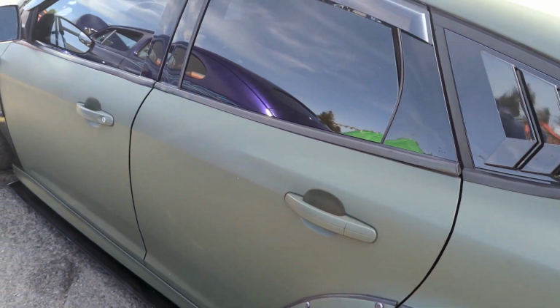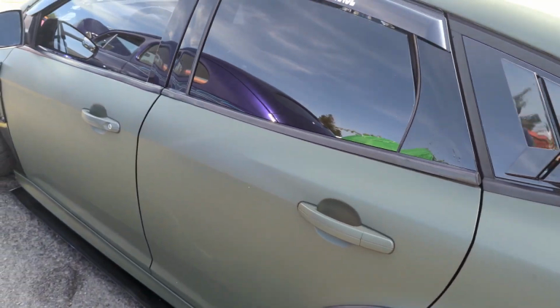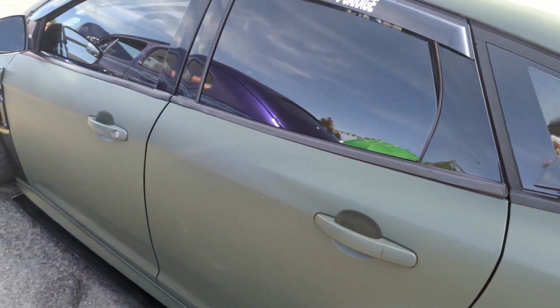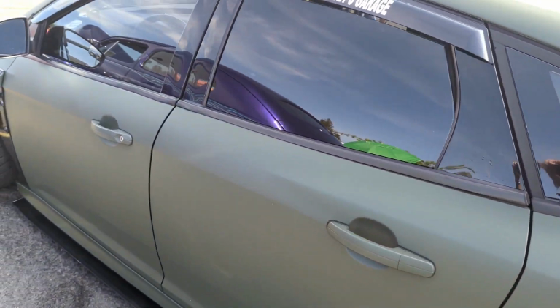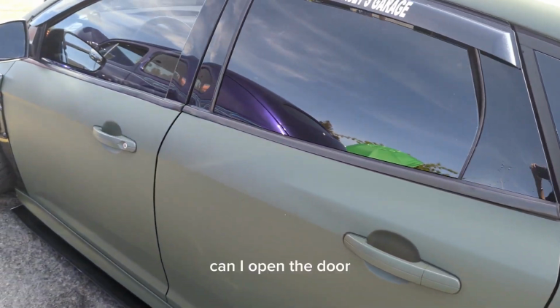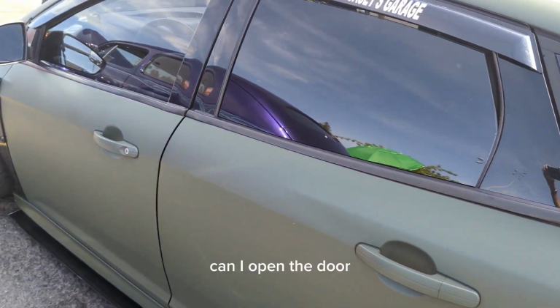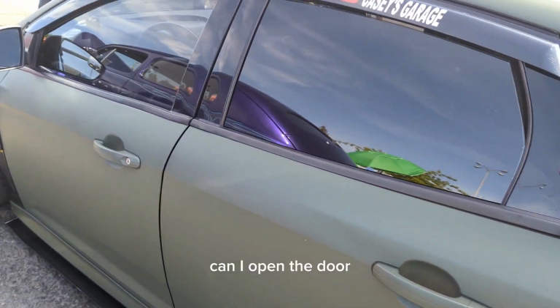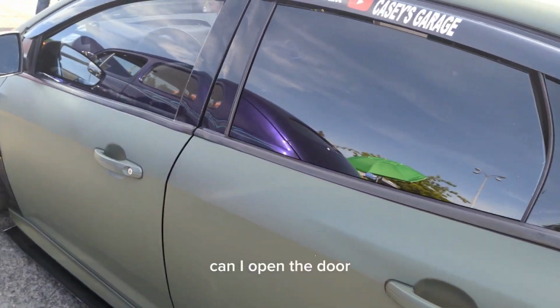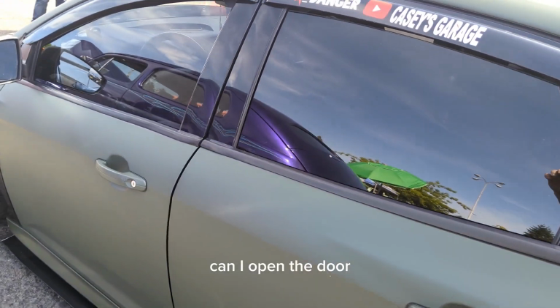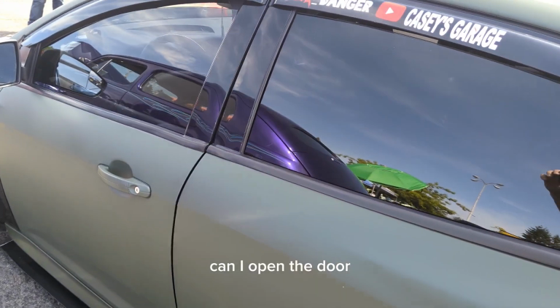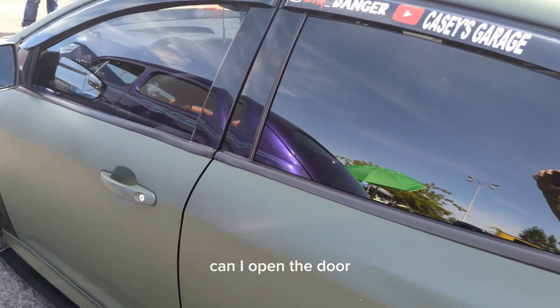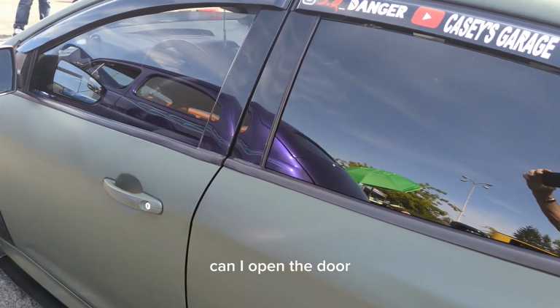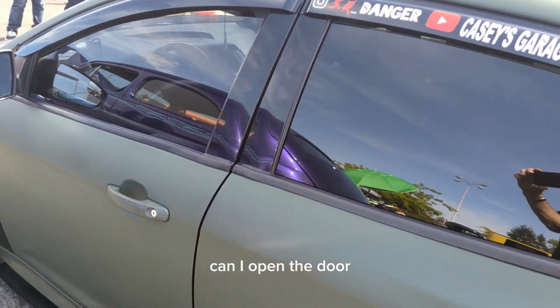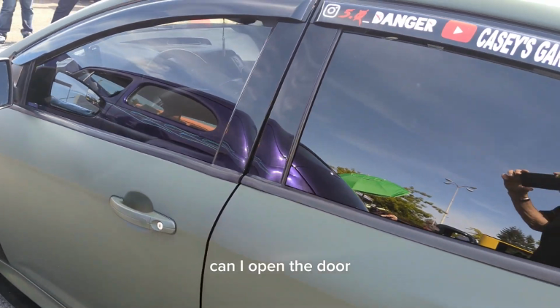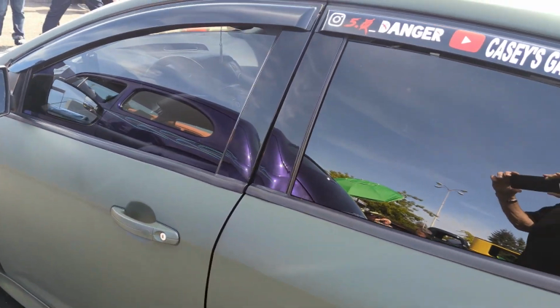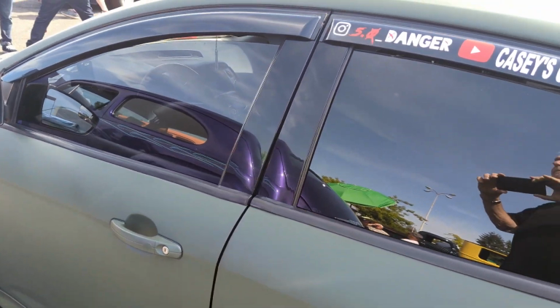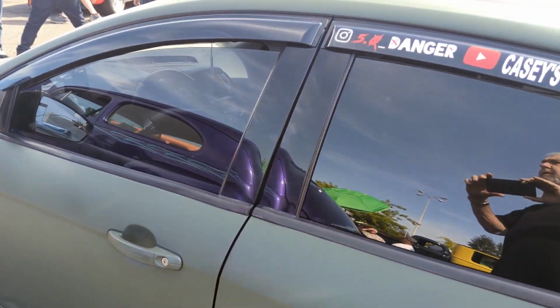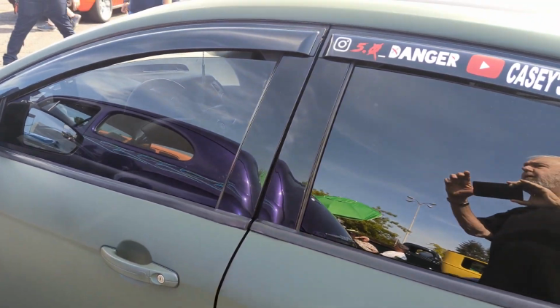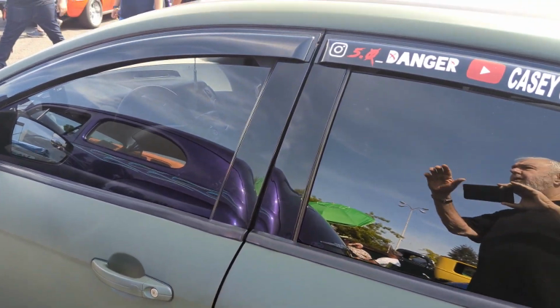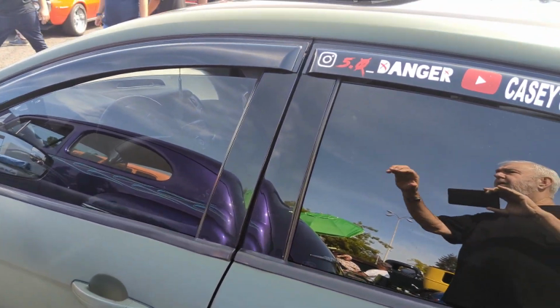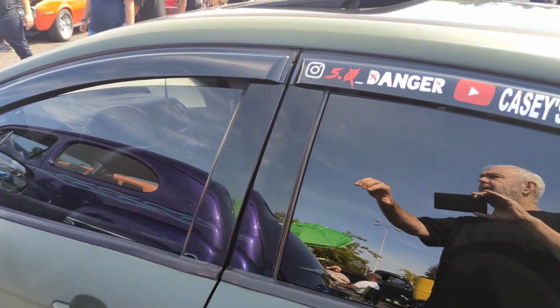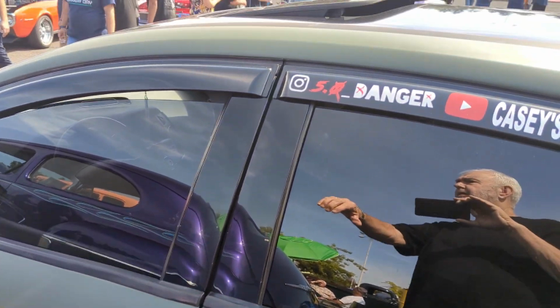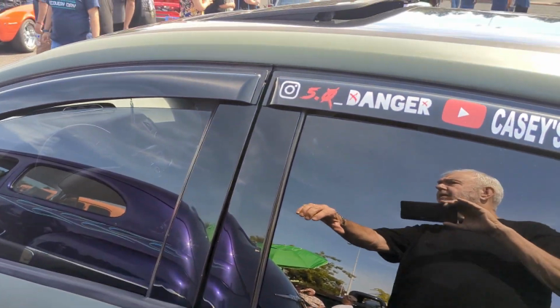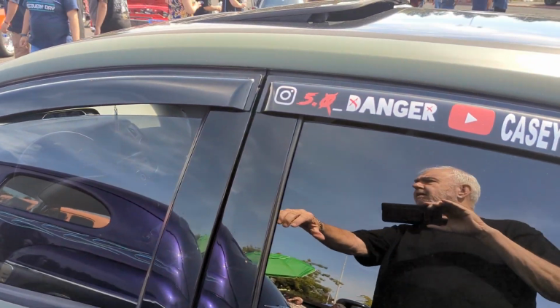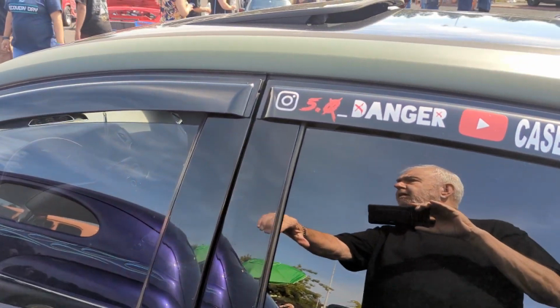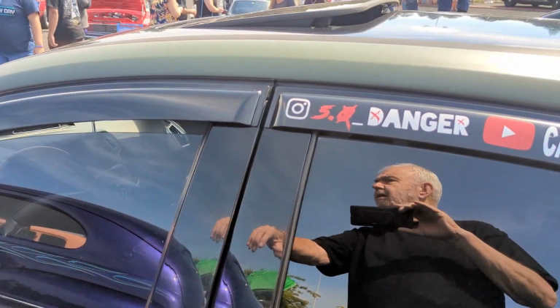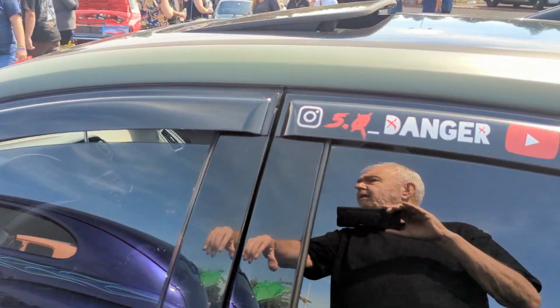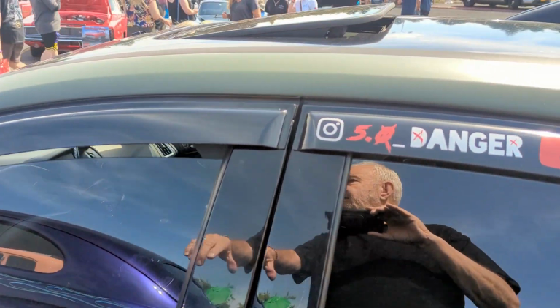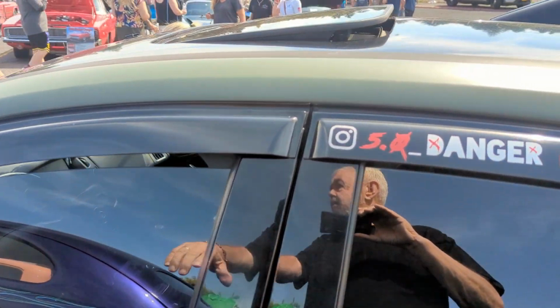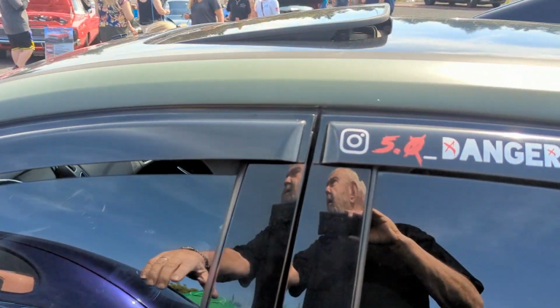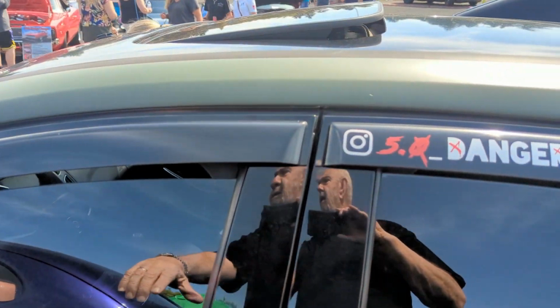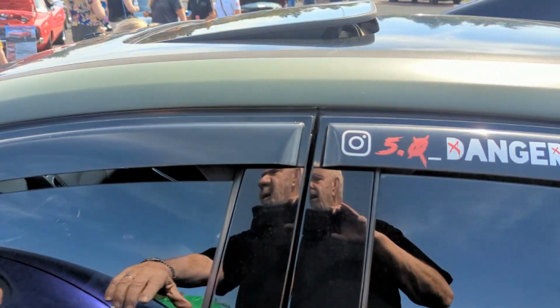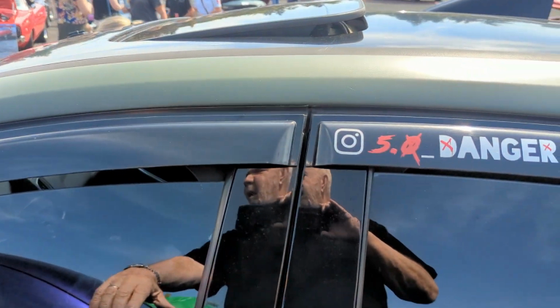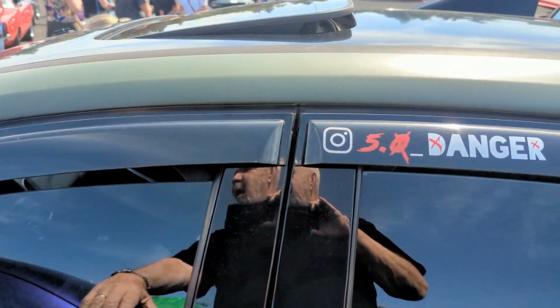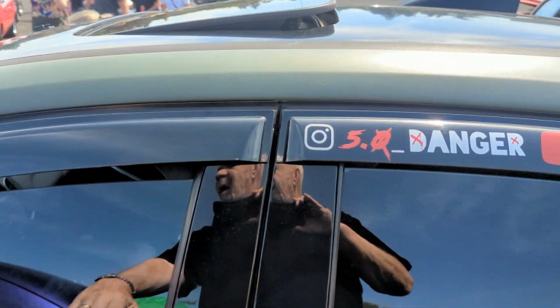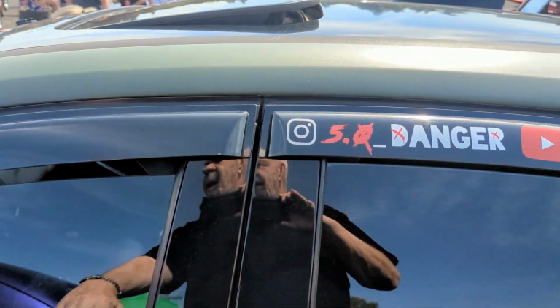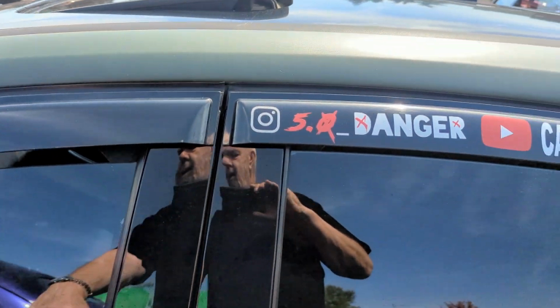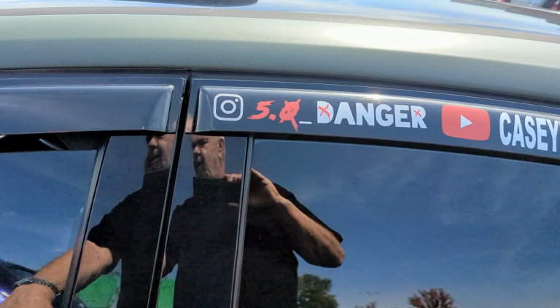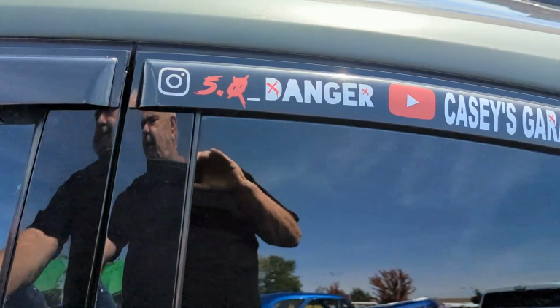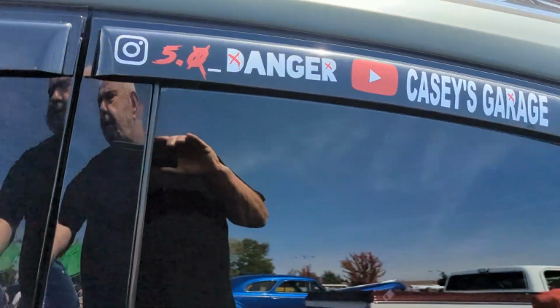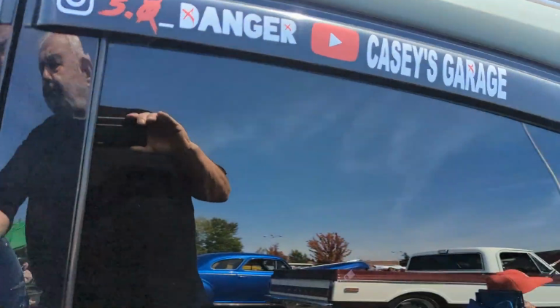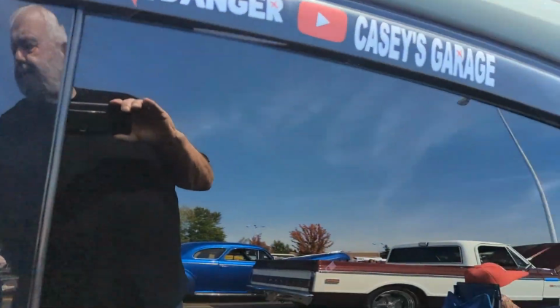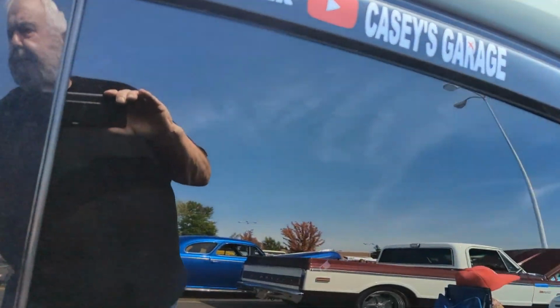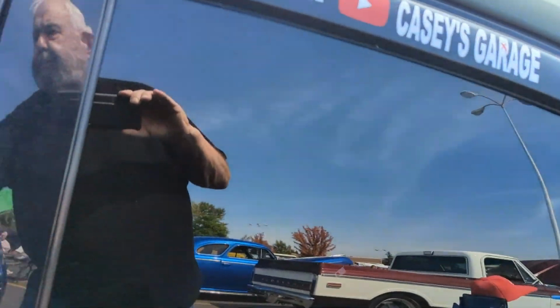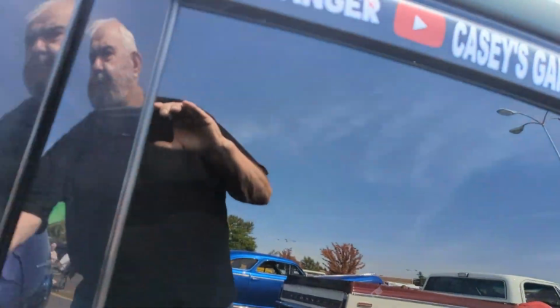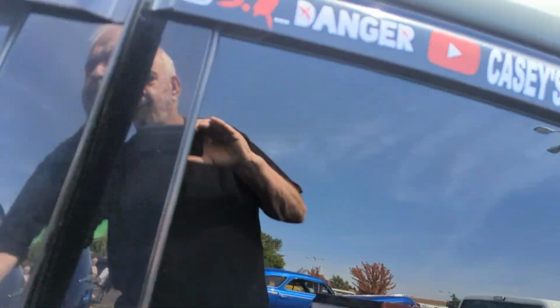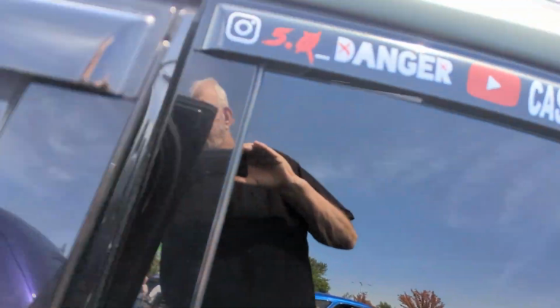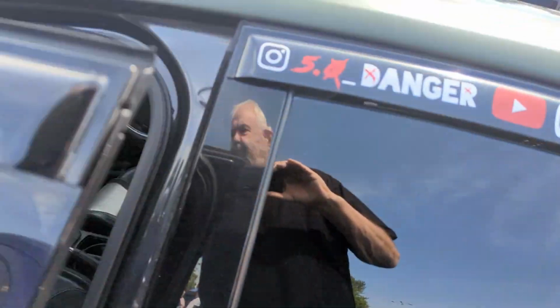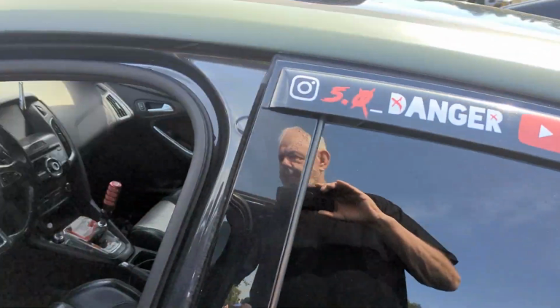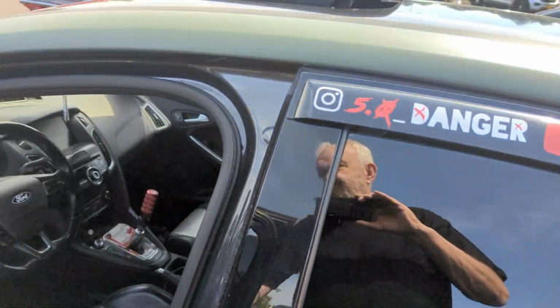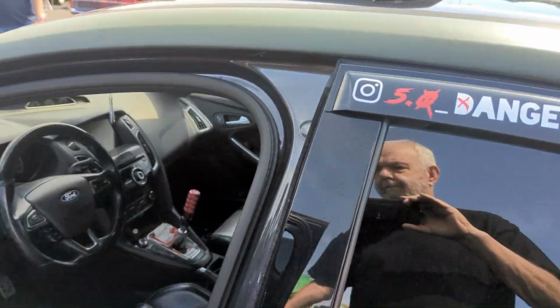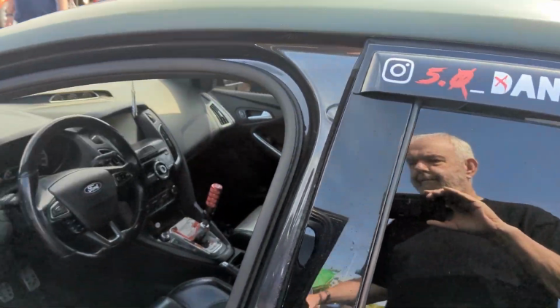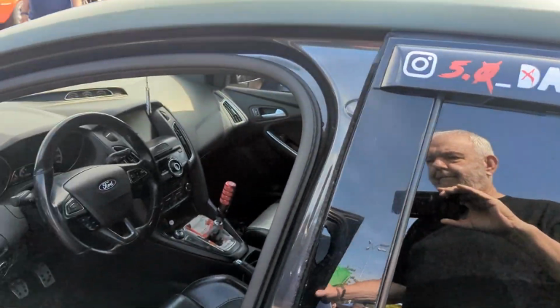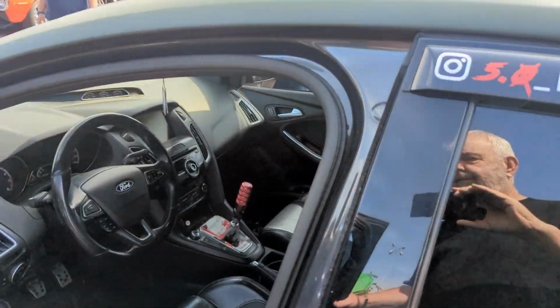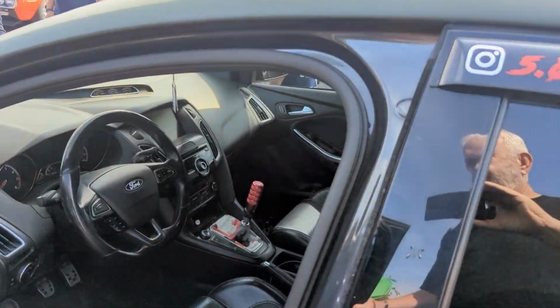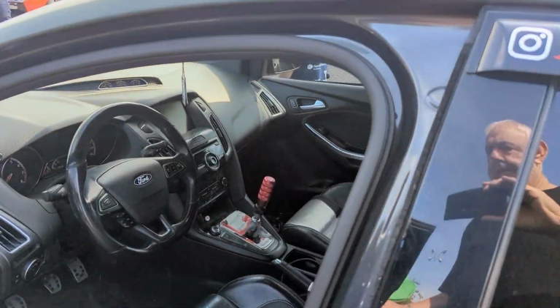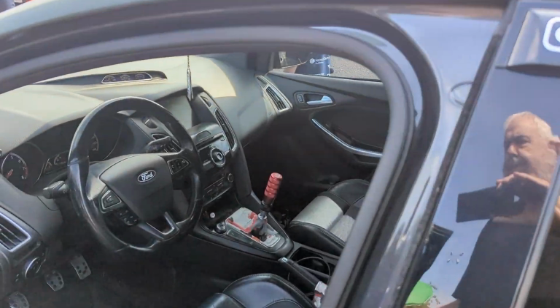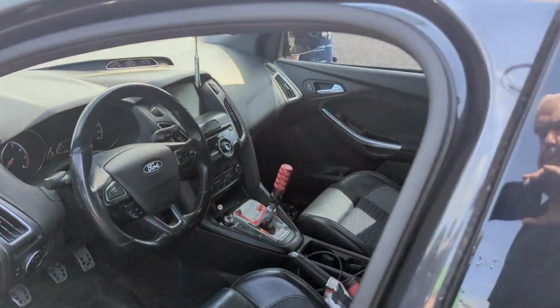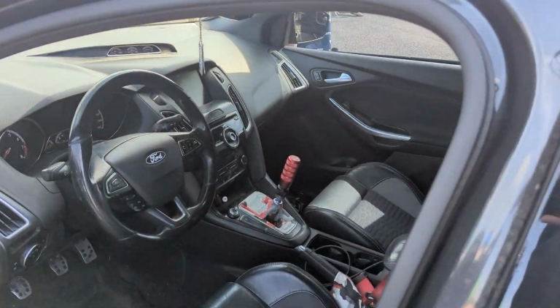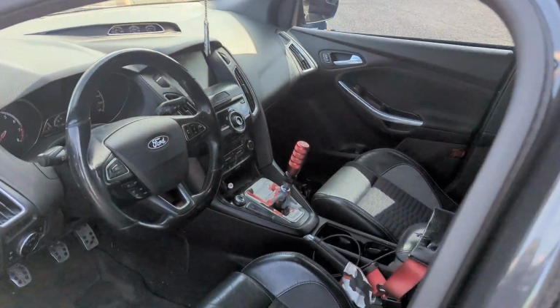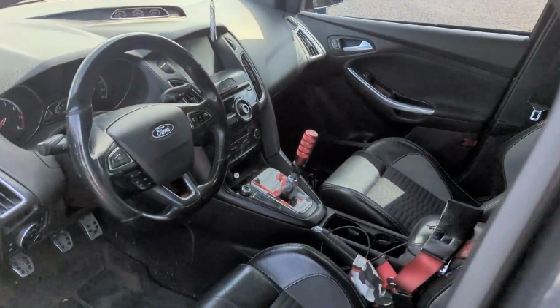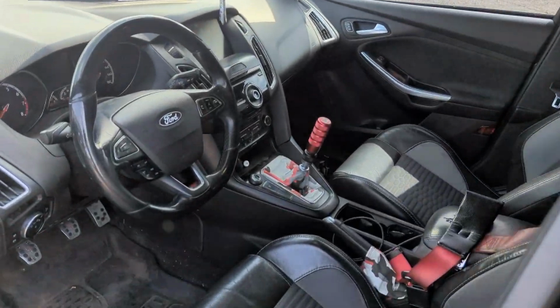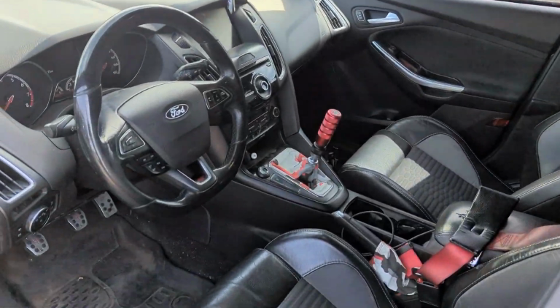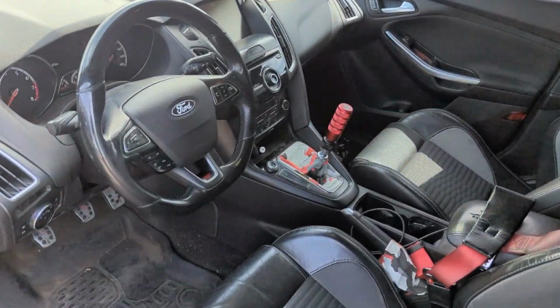Can I open the door? Please like, follow, subscribe, and share. Thanks.